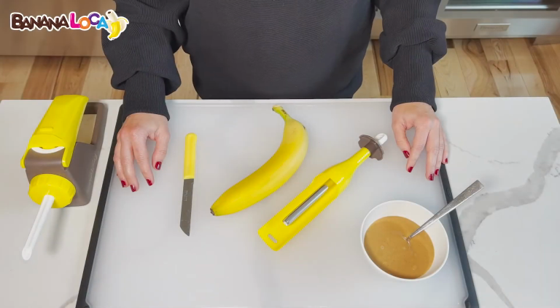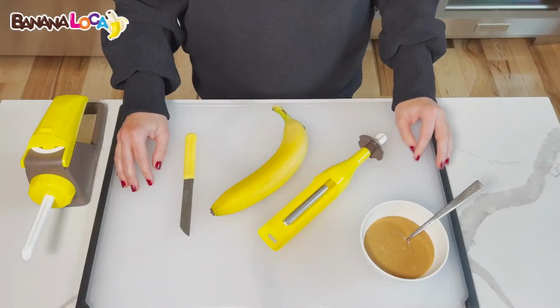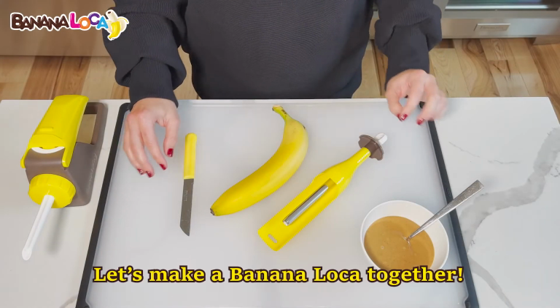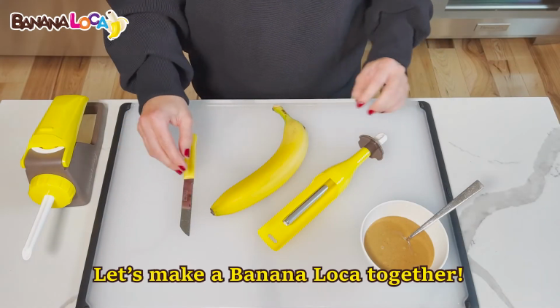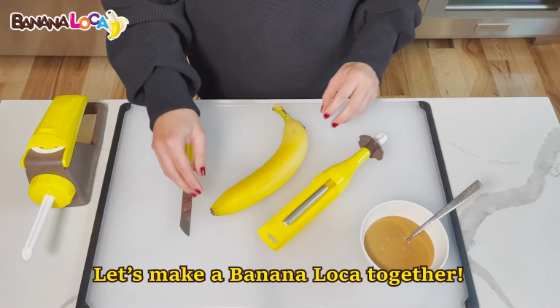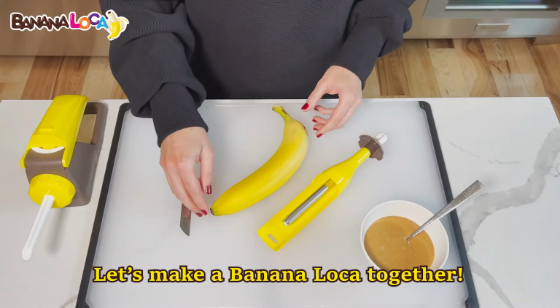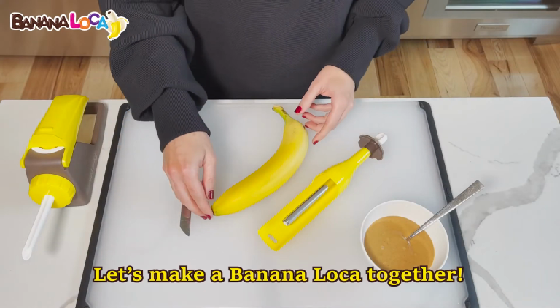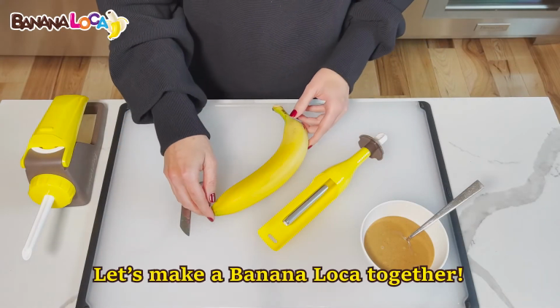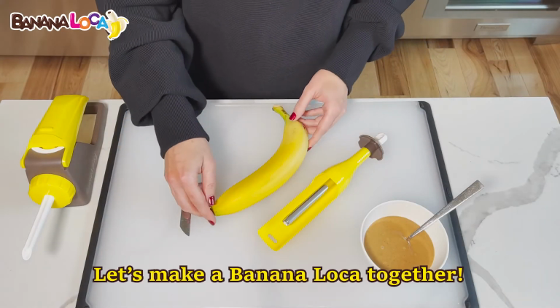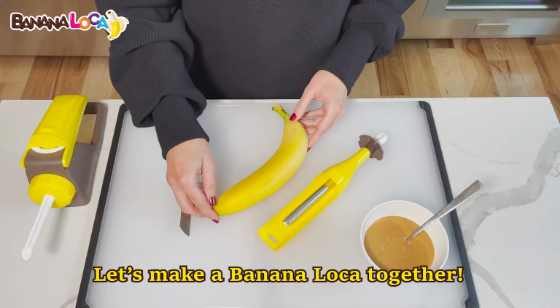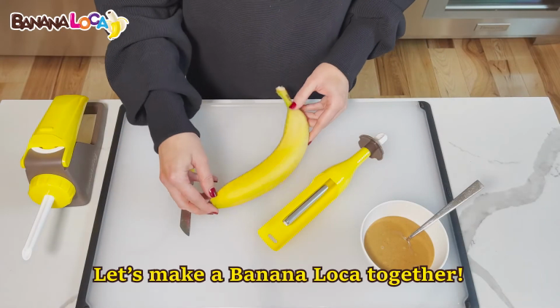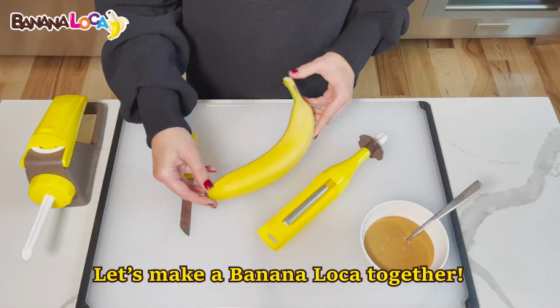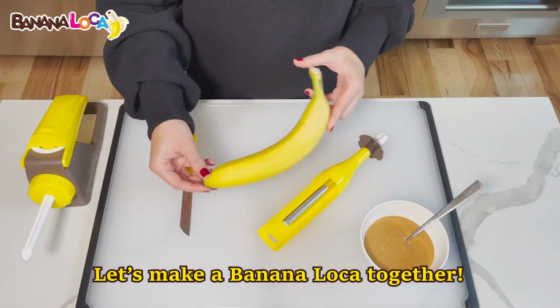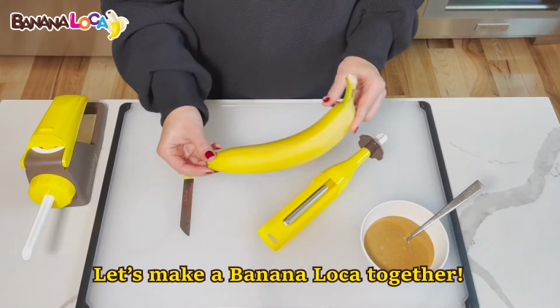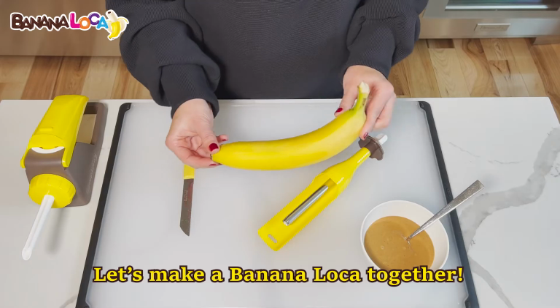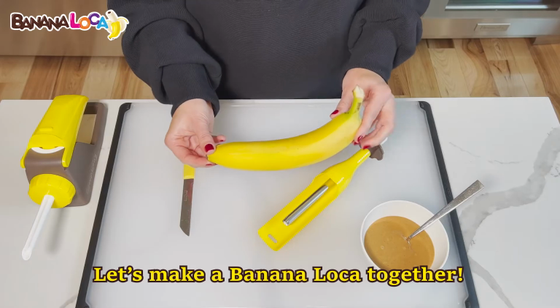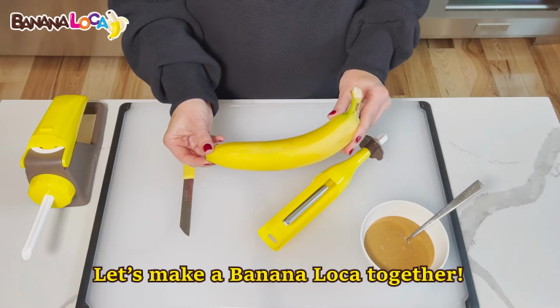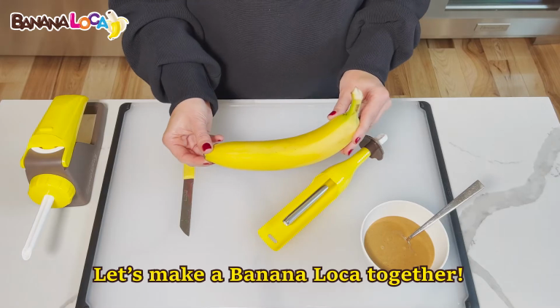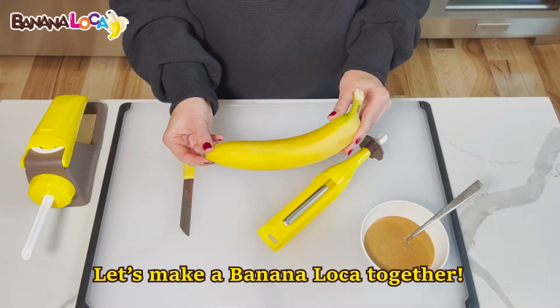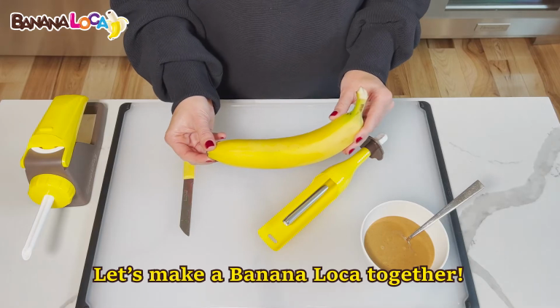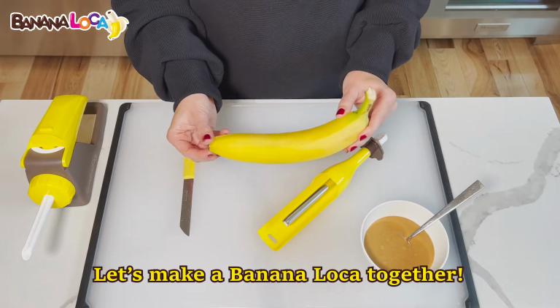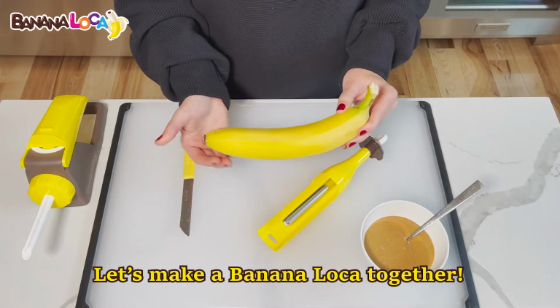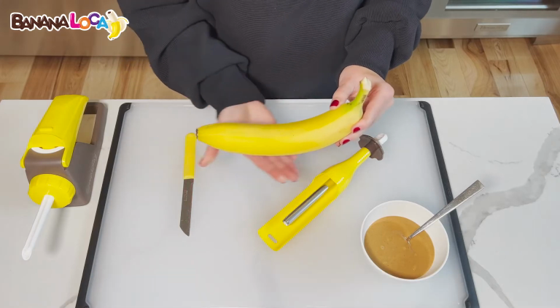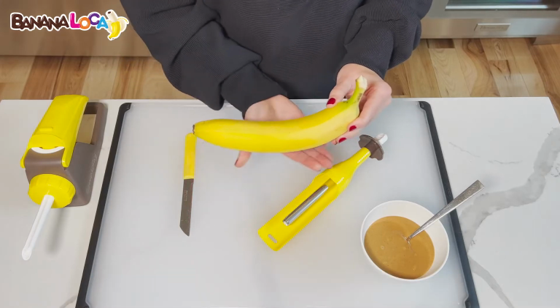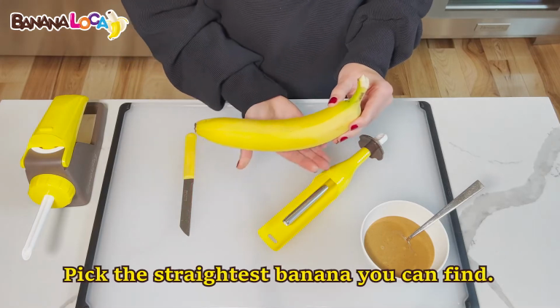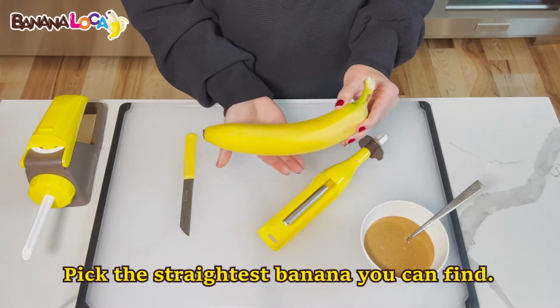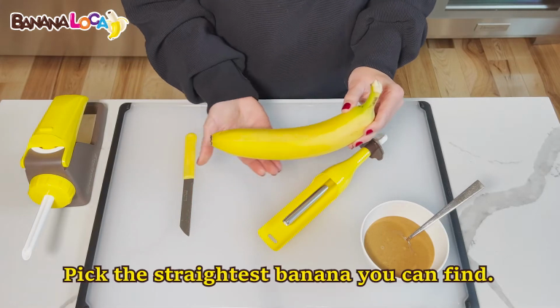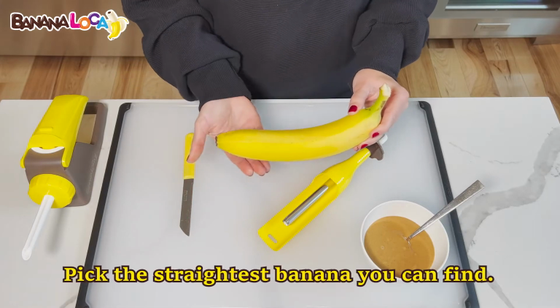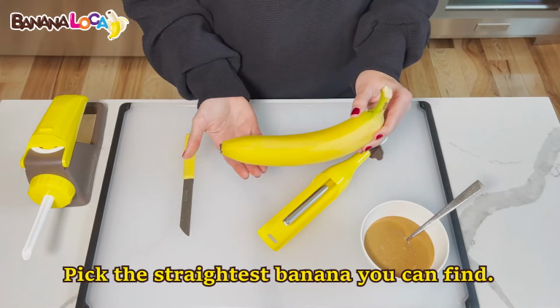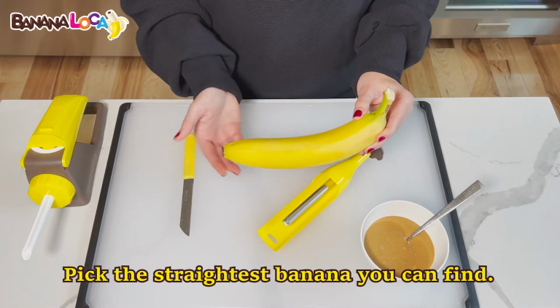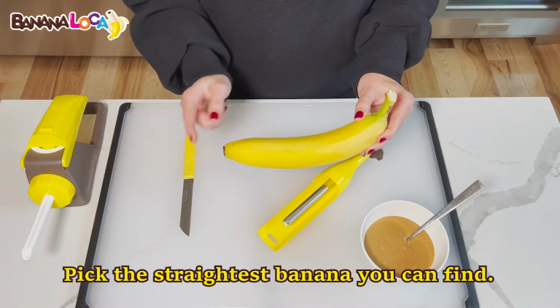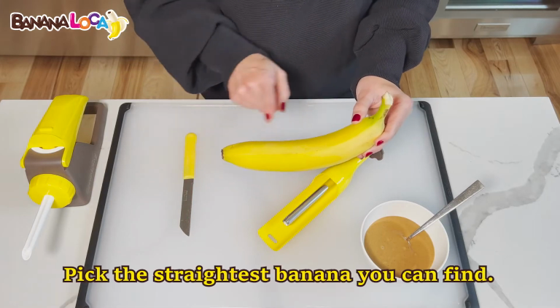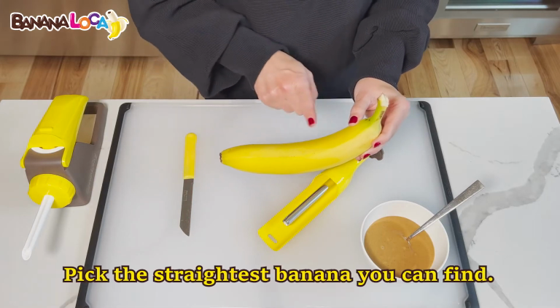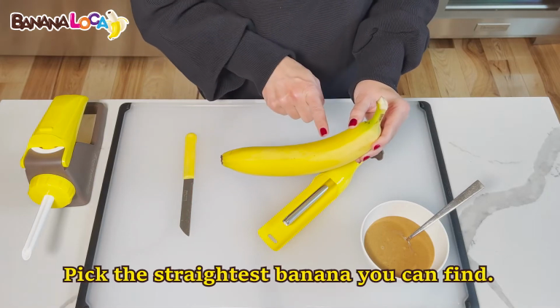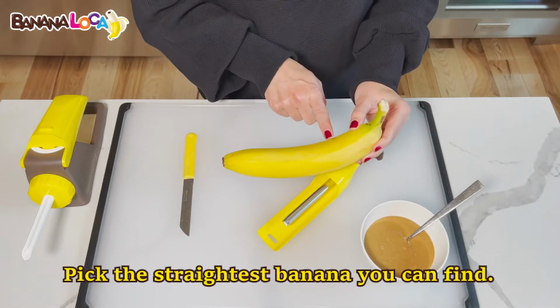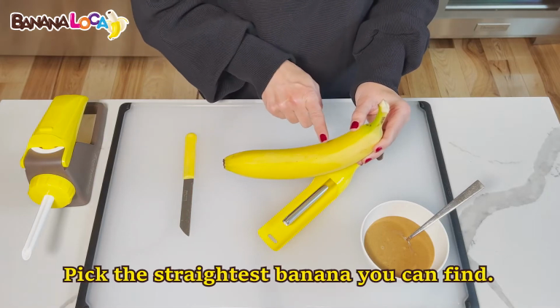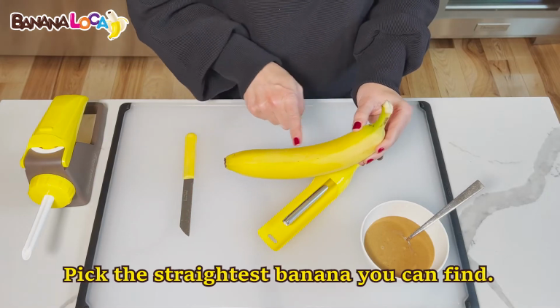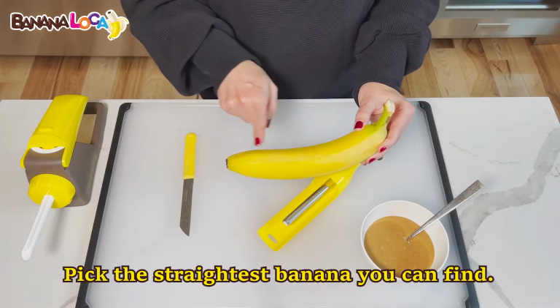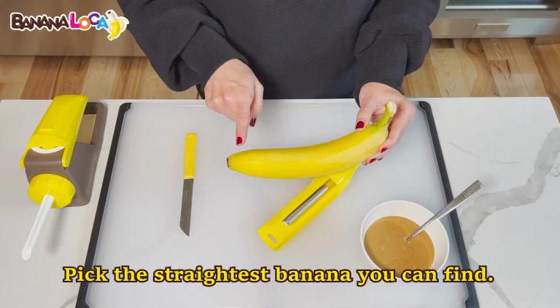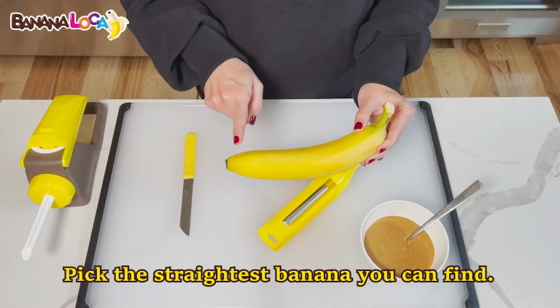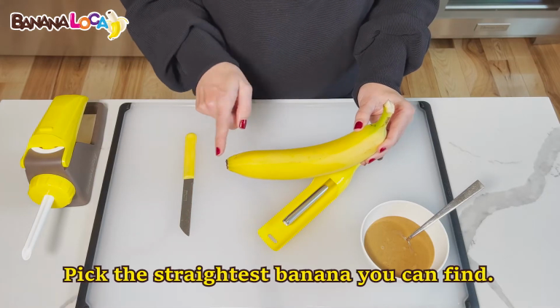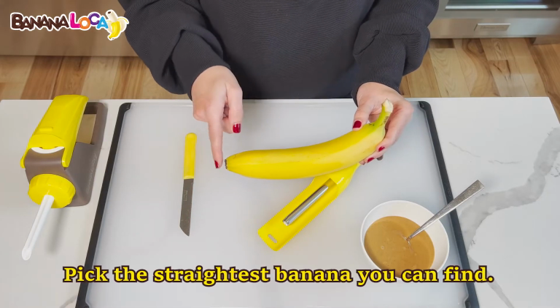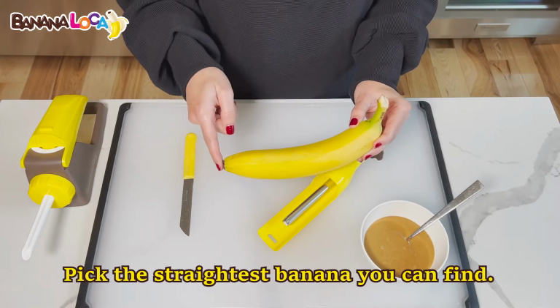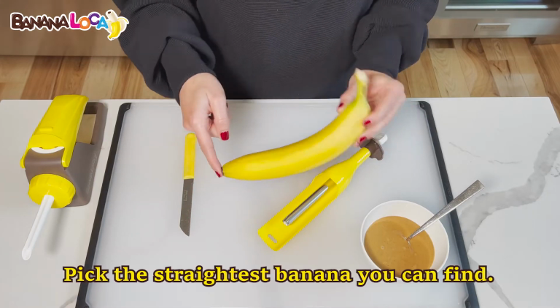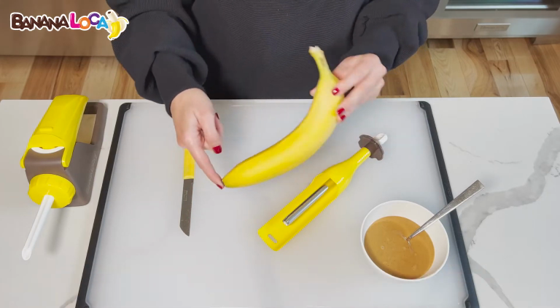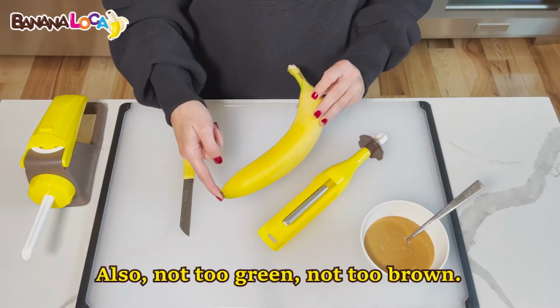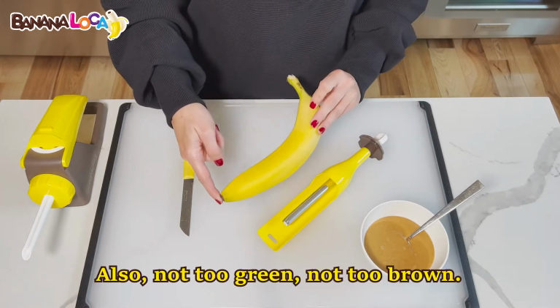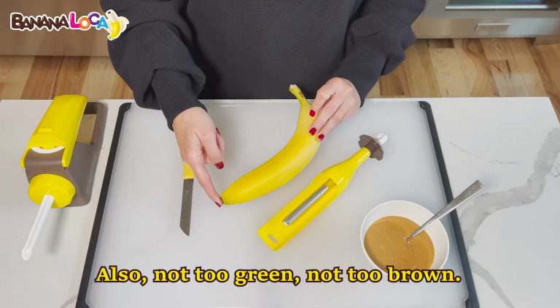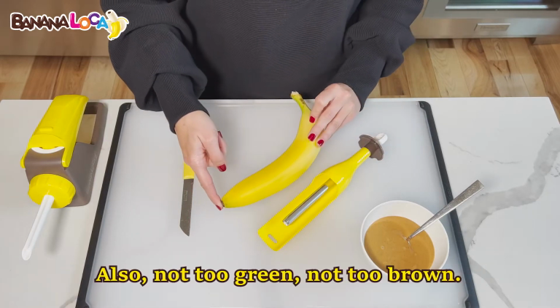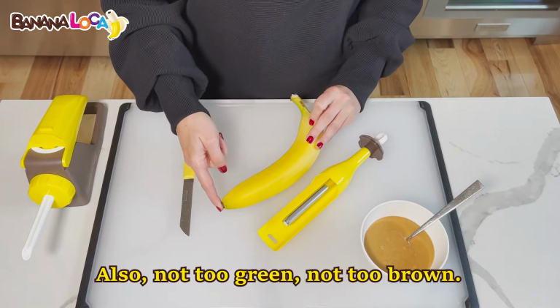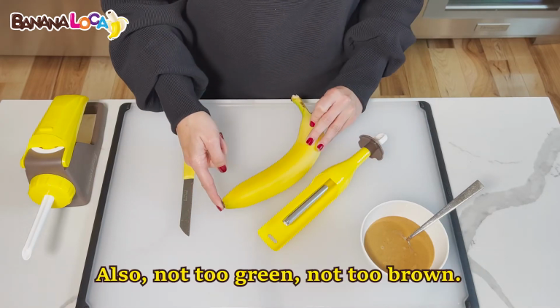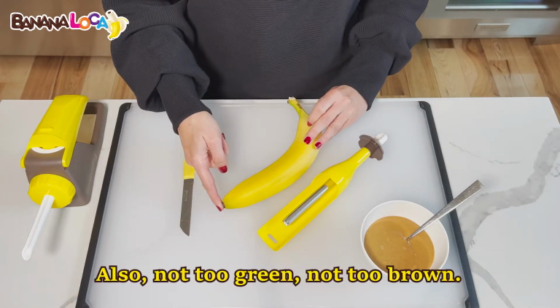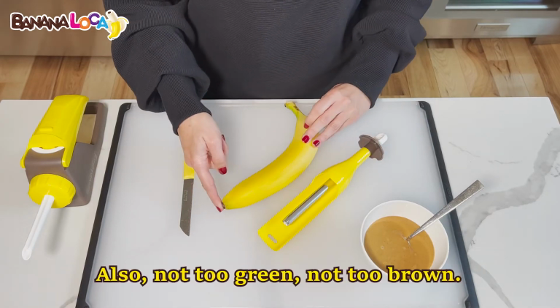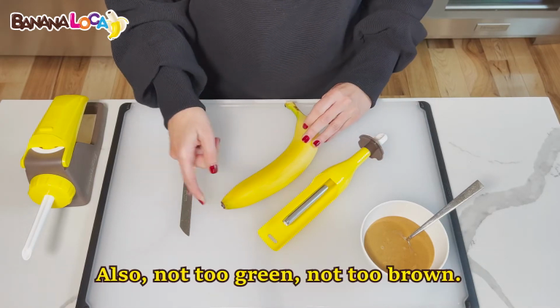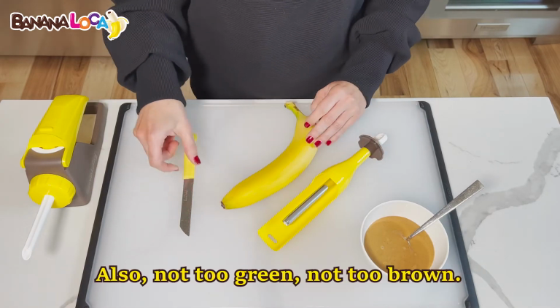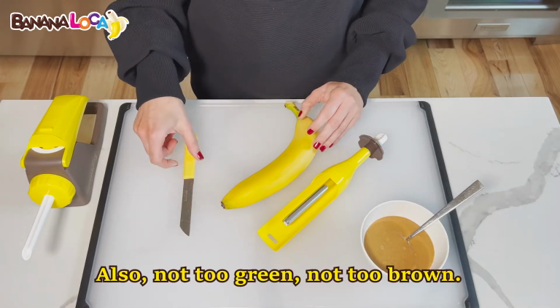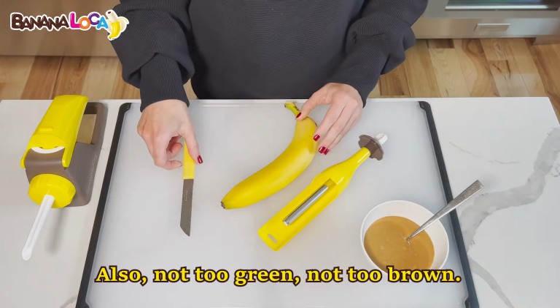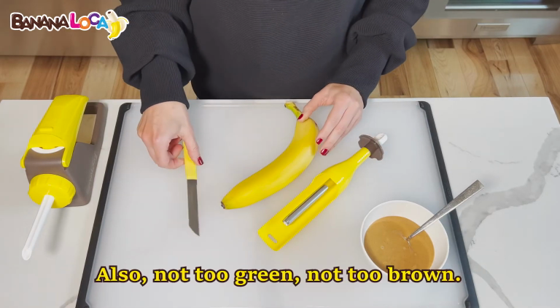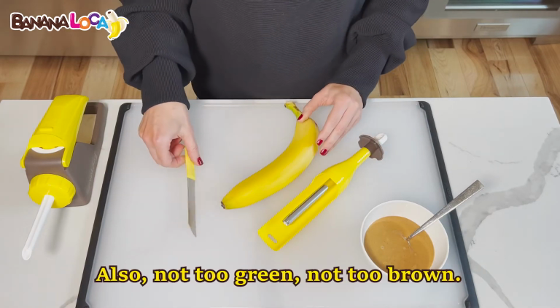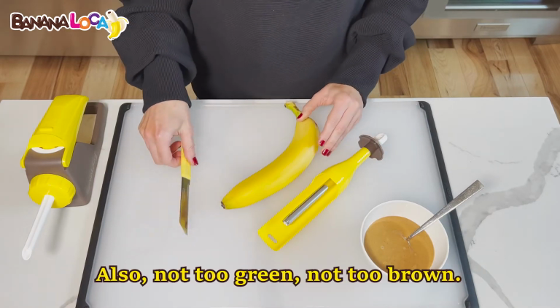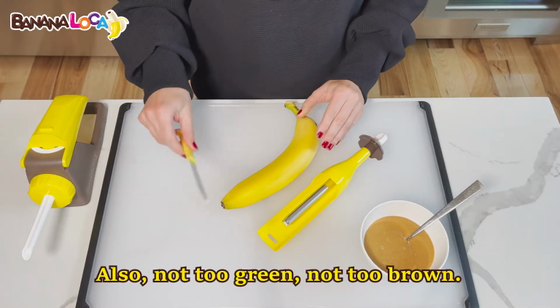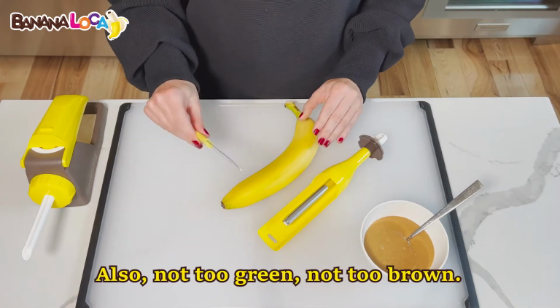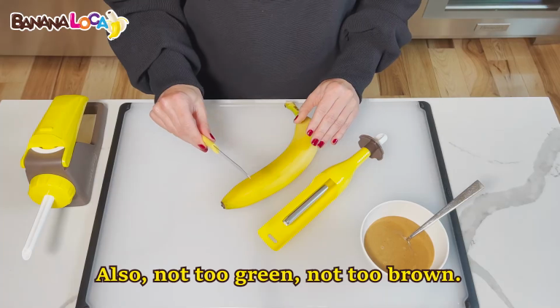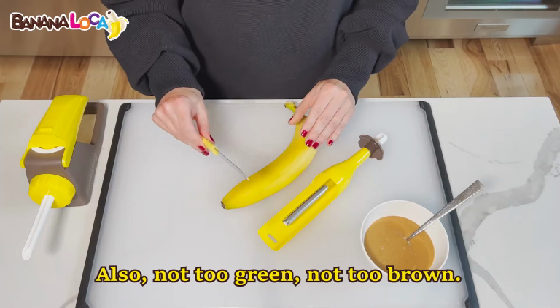Let's make a Banana Loca together. Pick the straightest banana you can find — also not too green, not too brown.